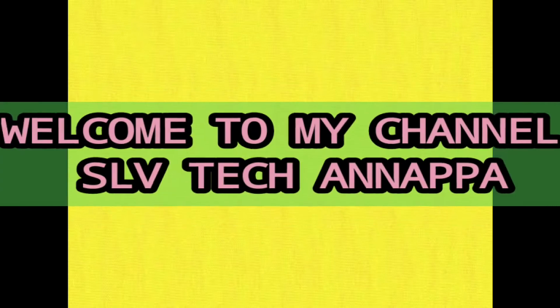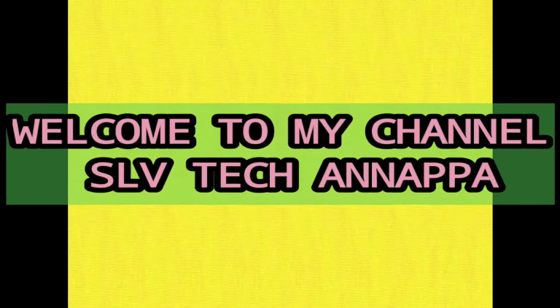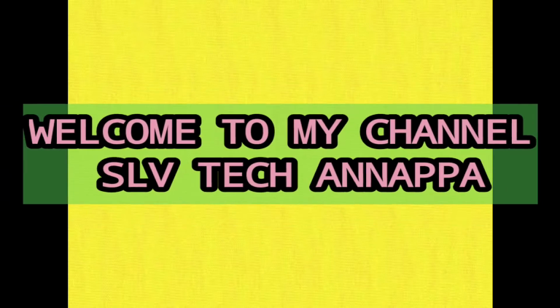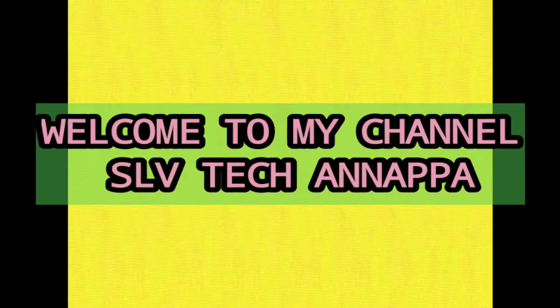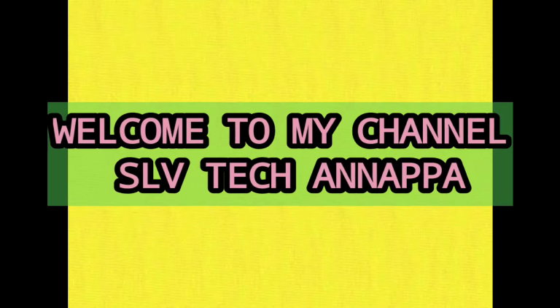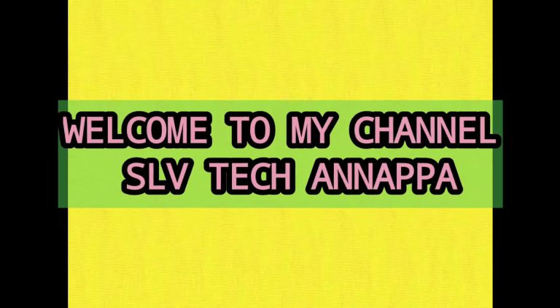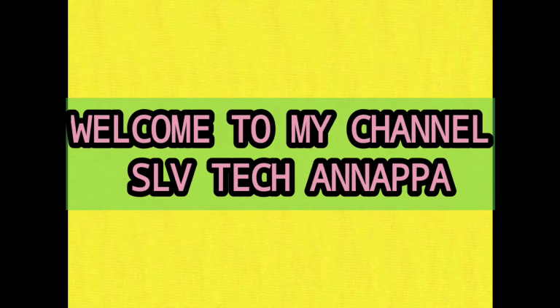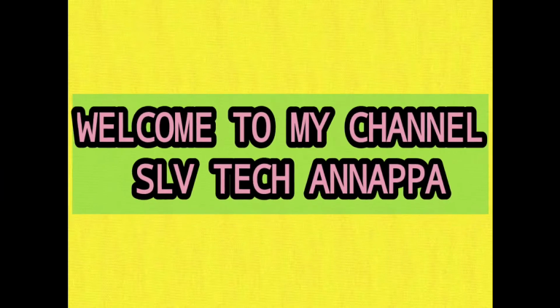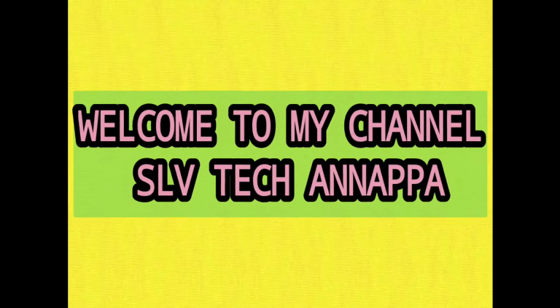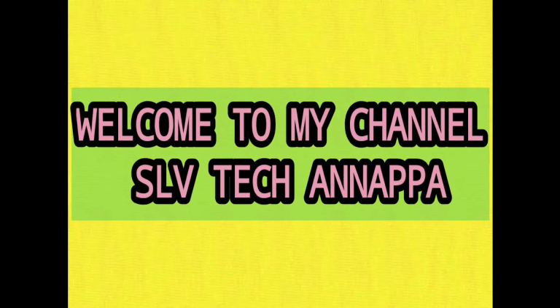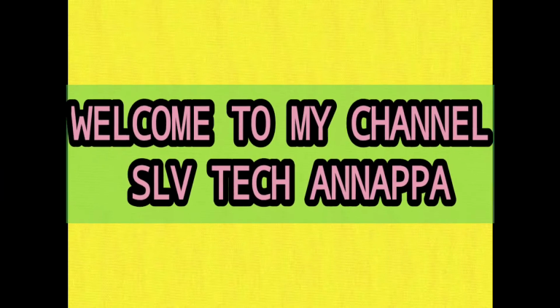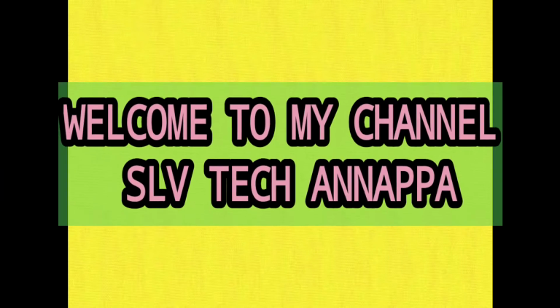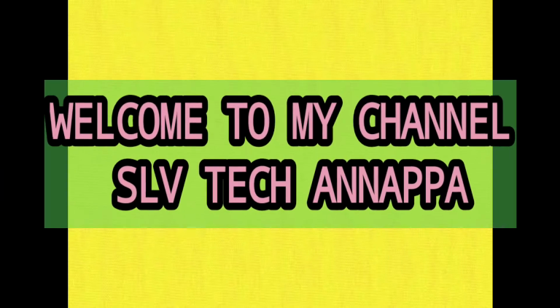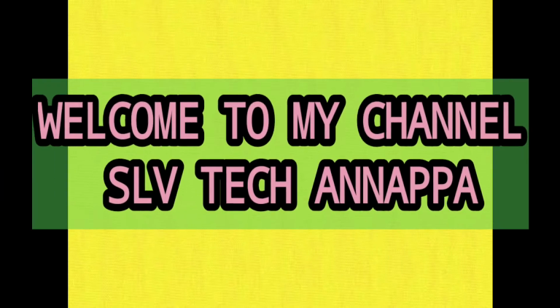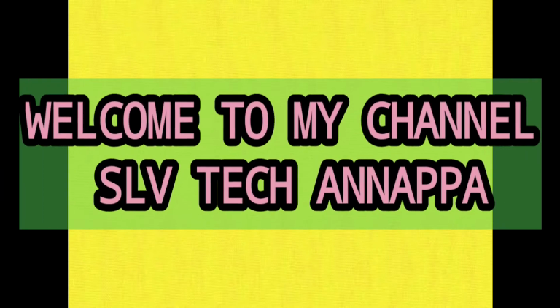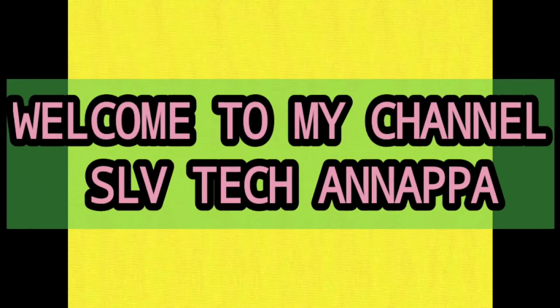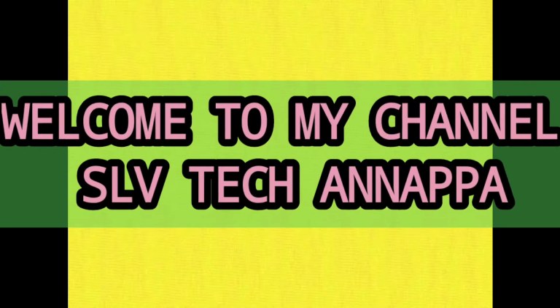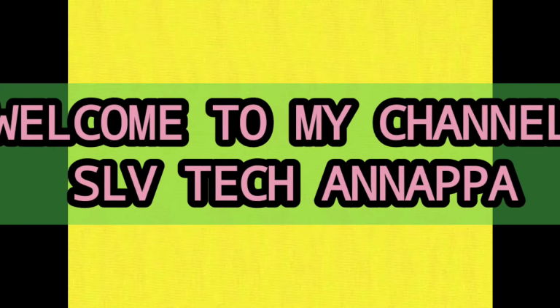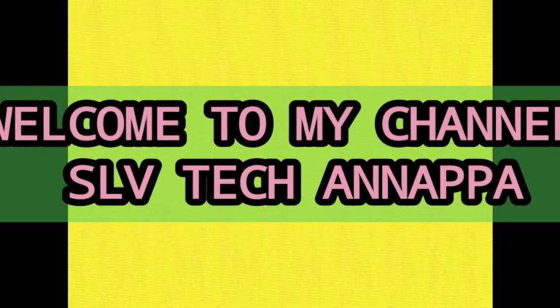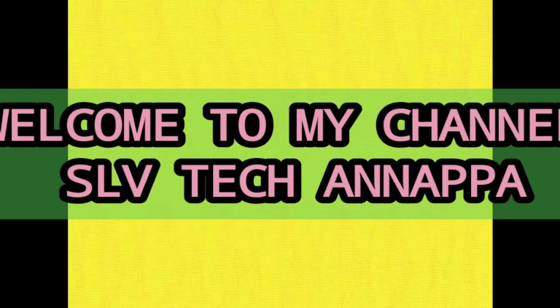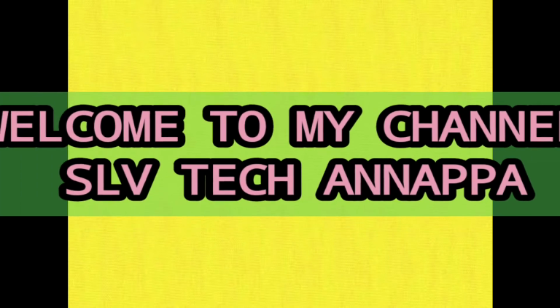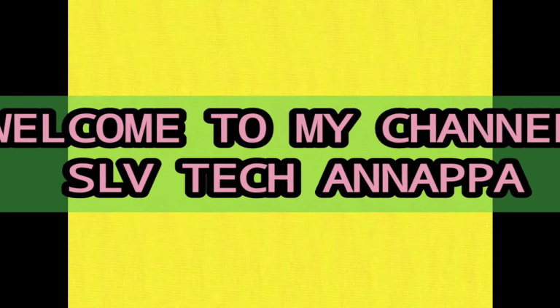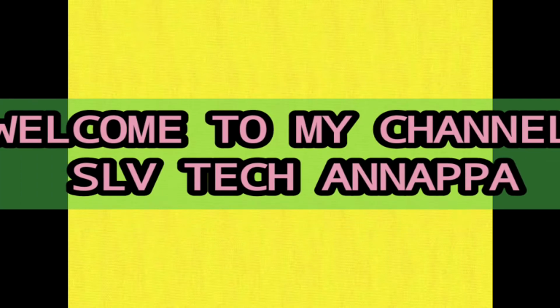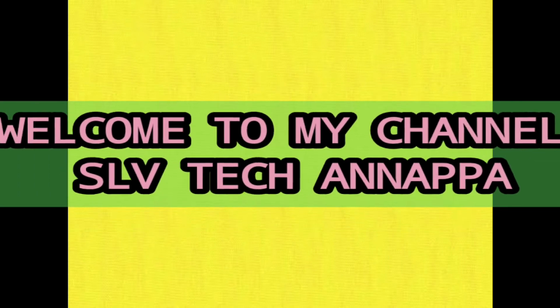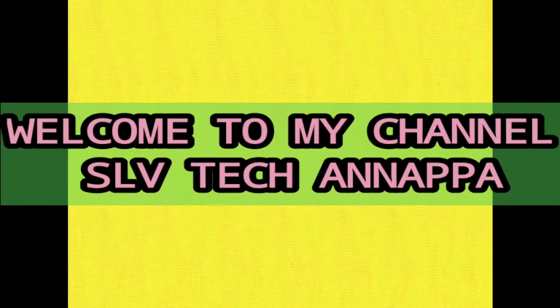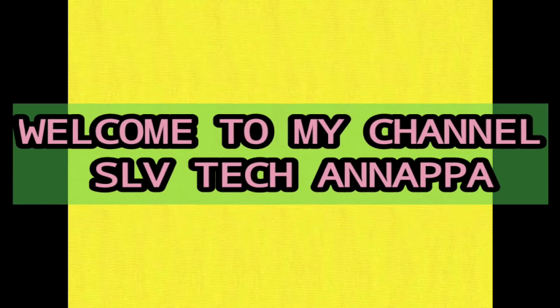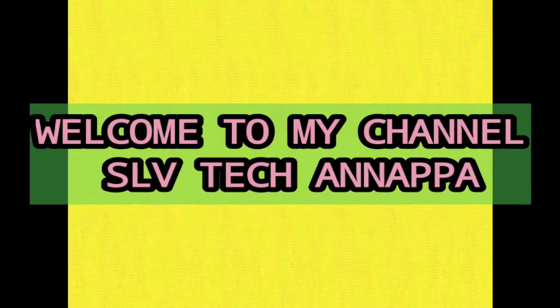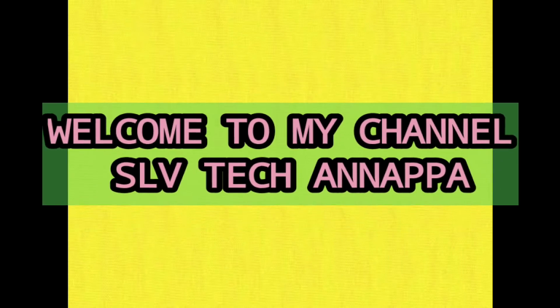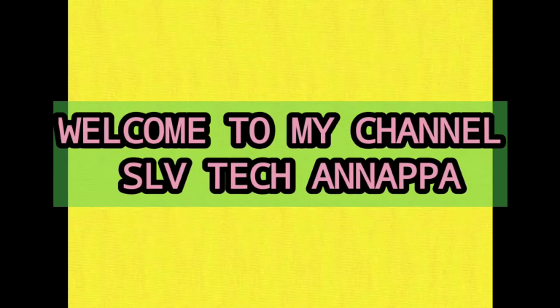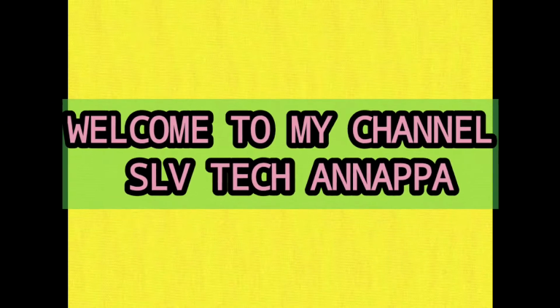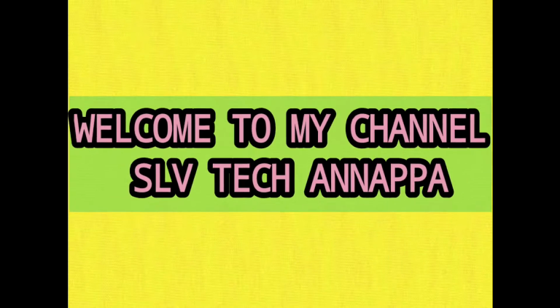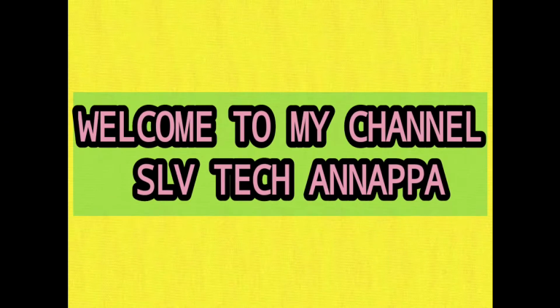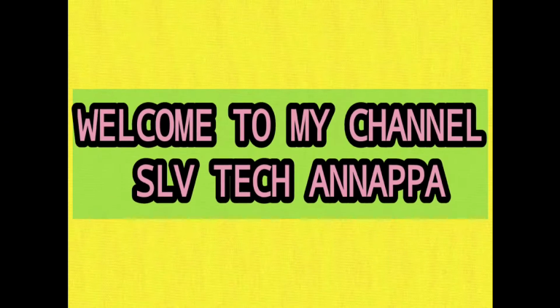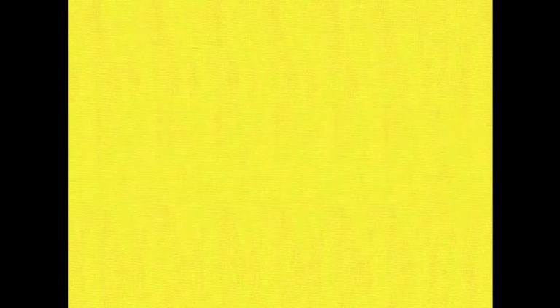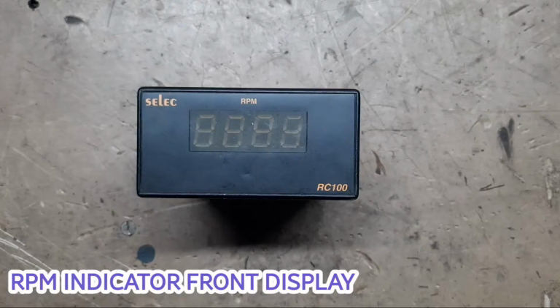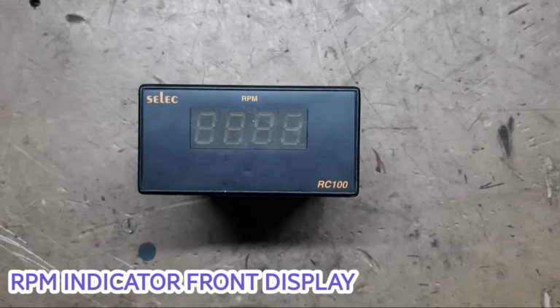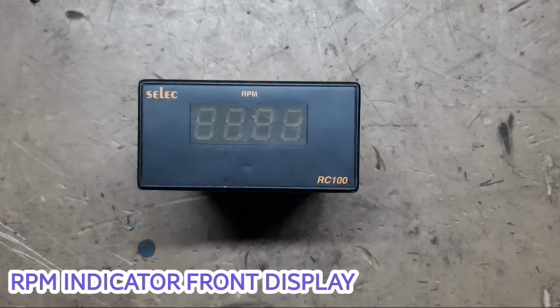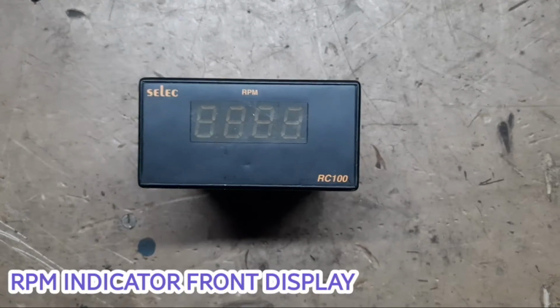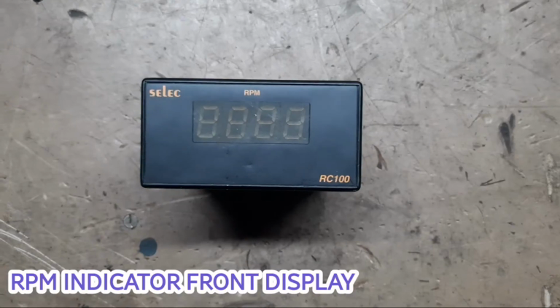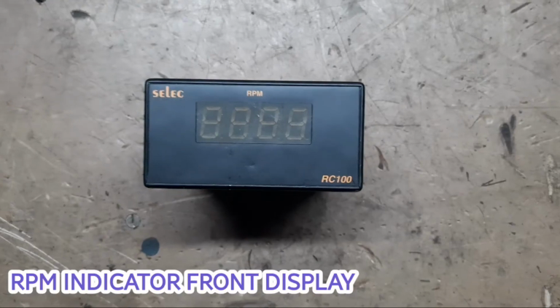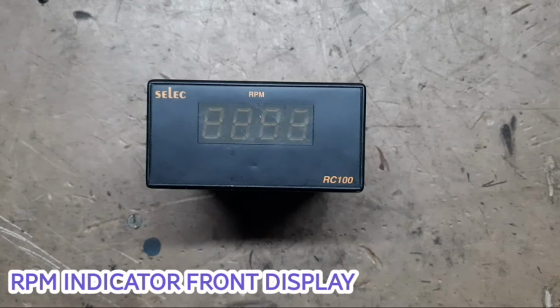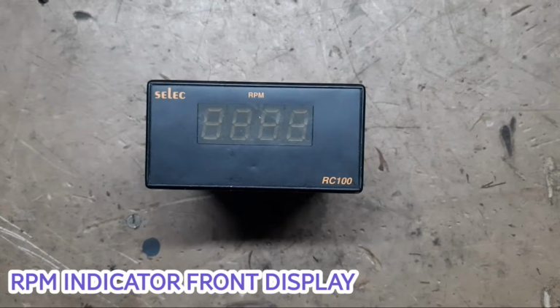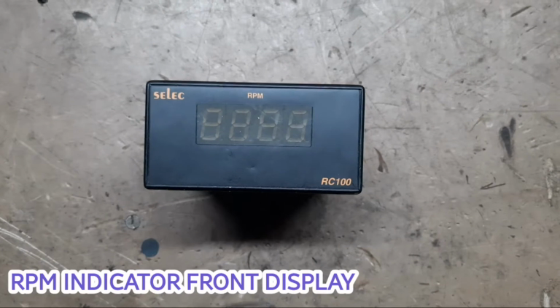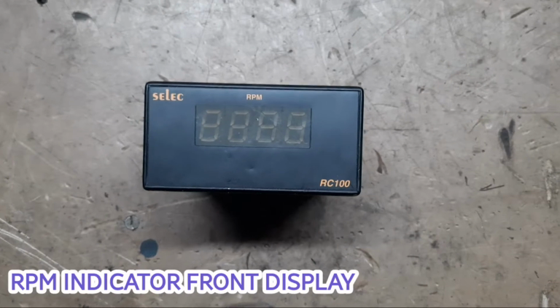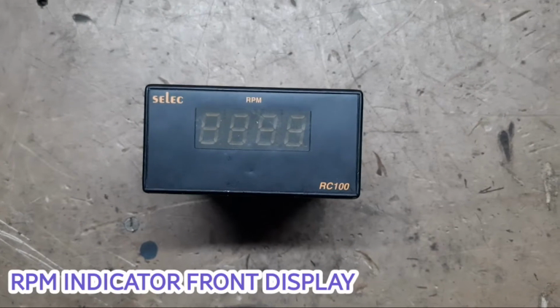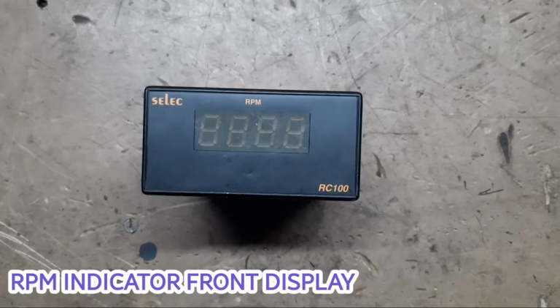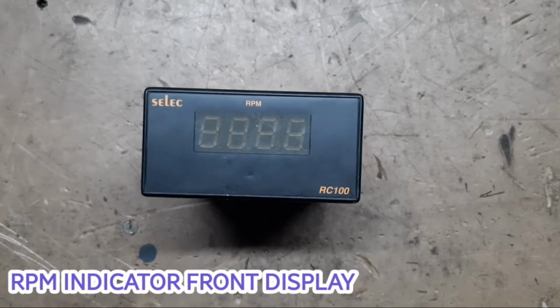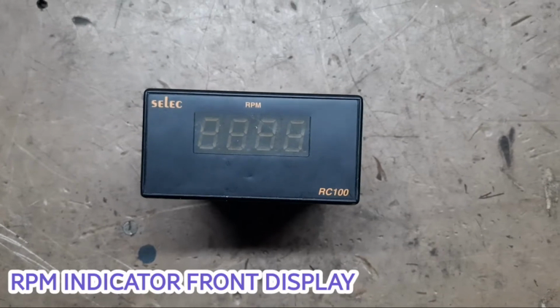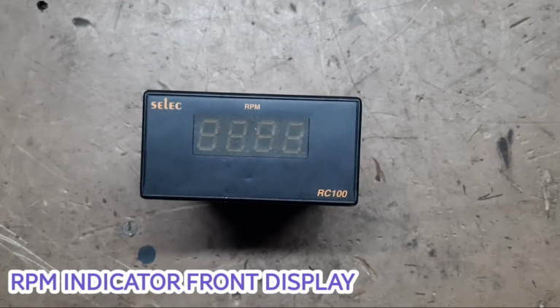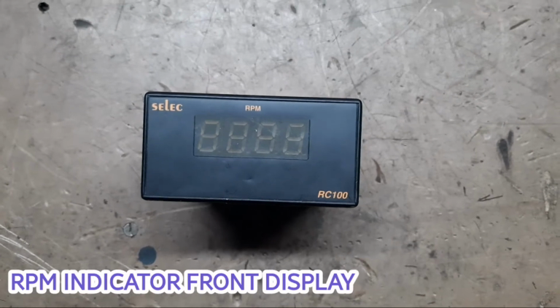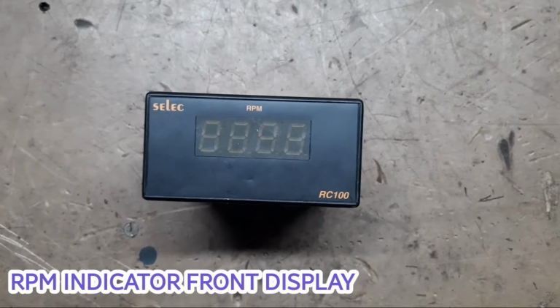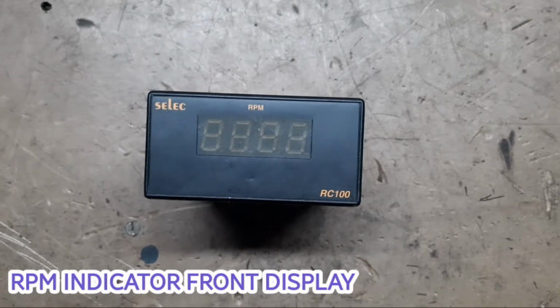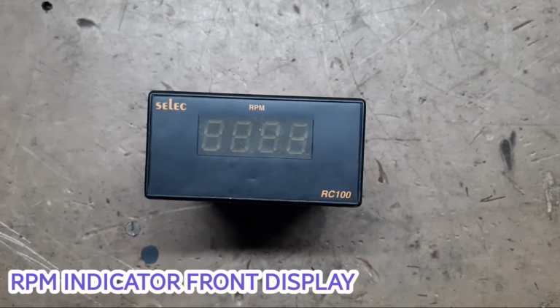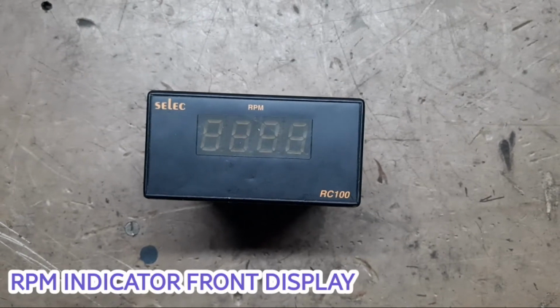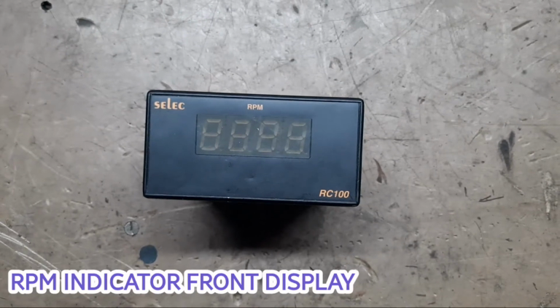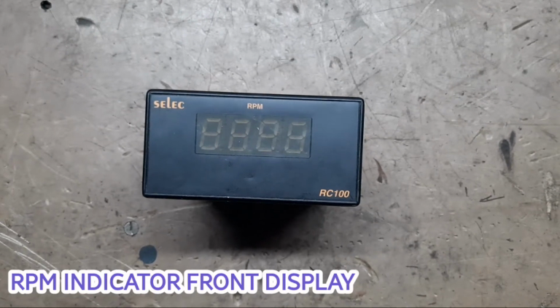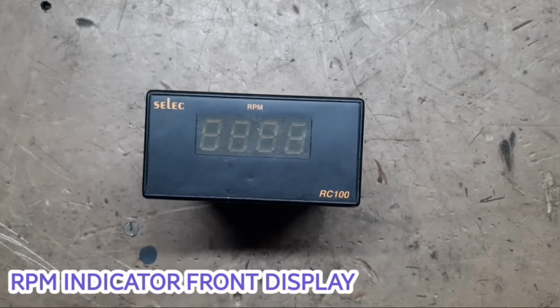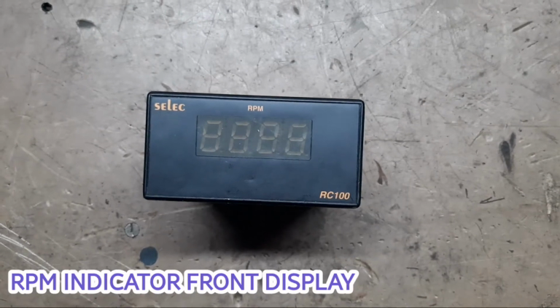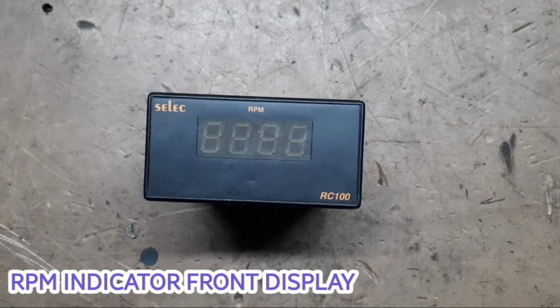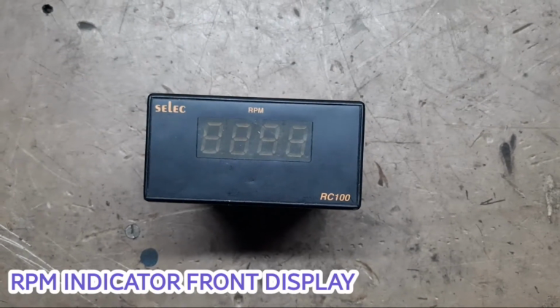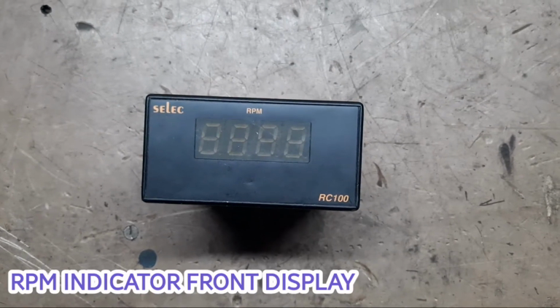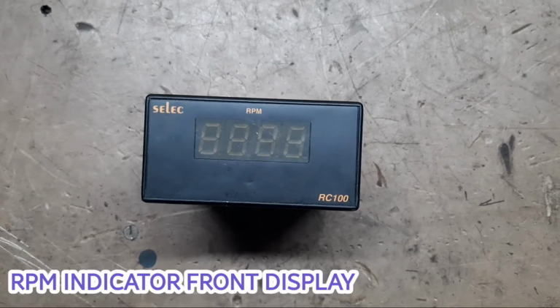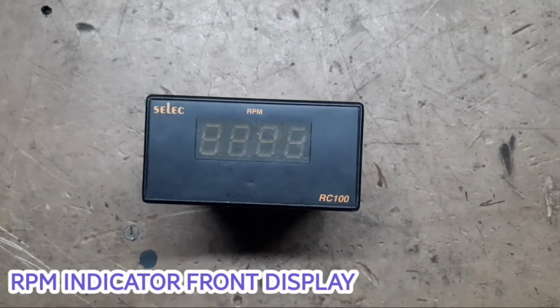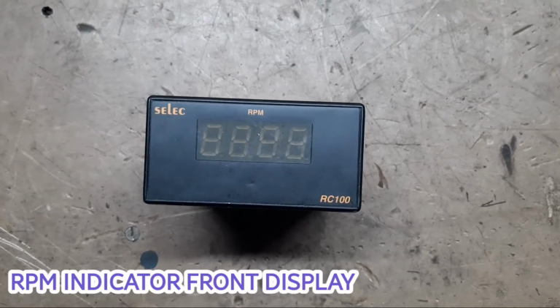Welcome to my channel, SLV Tech, Annappa. Udo RPM indicator, front display.